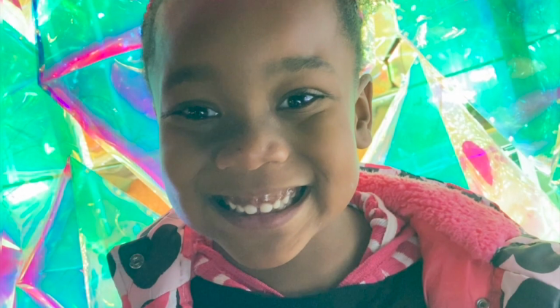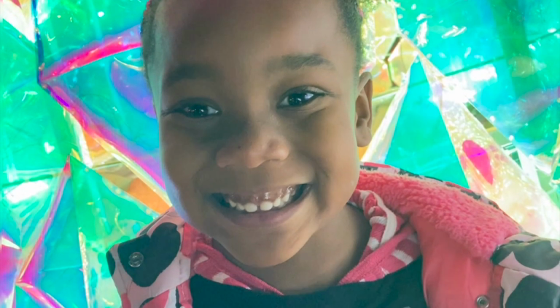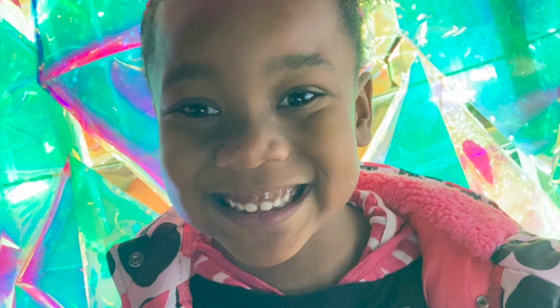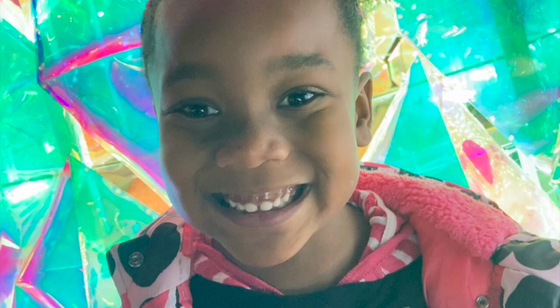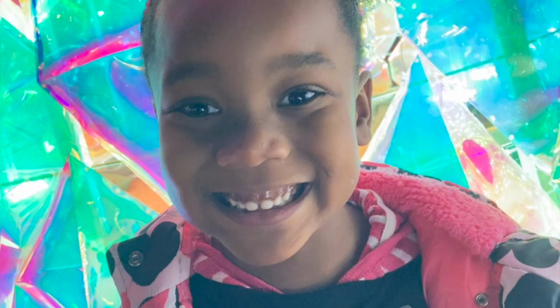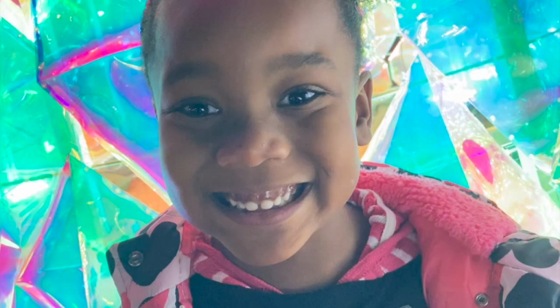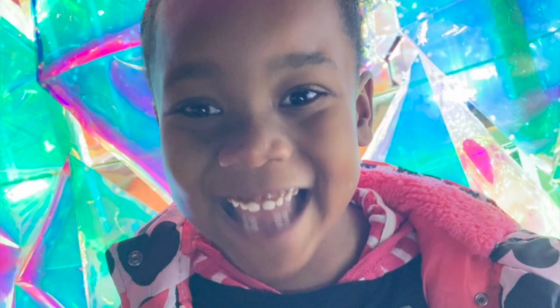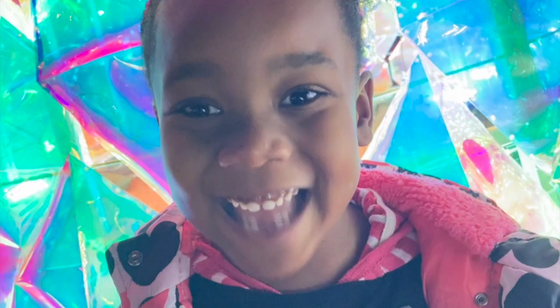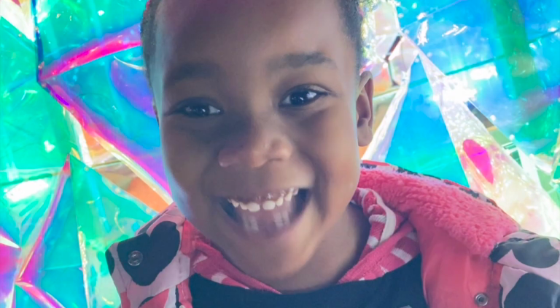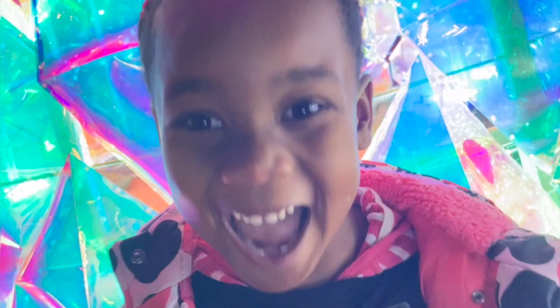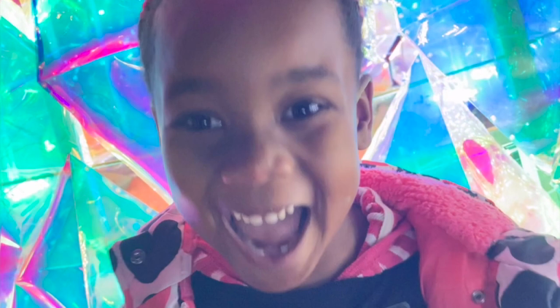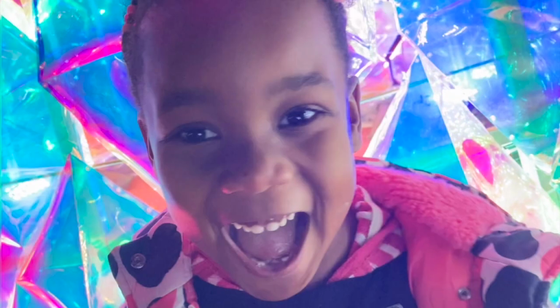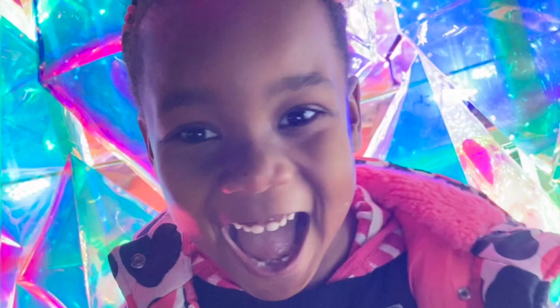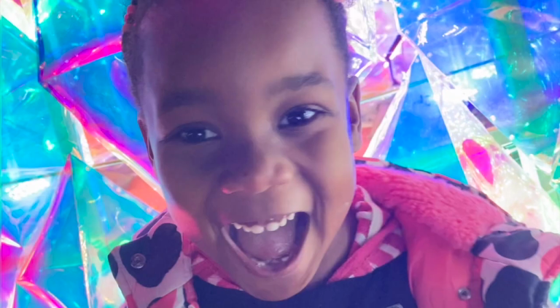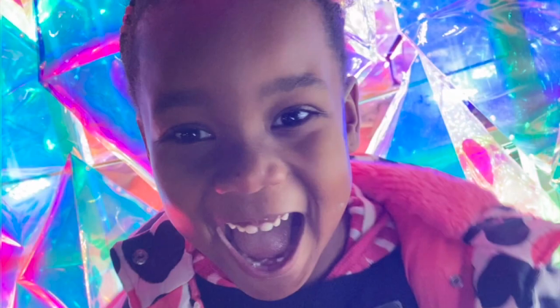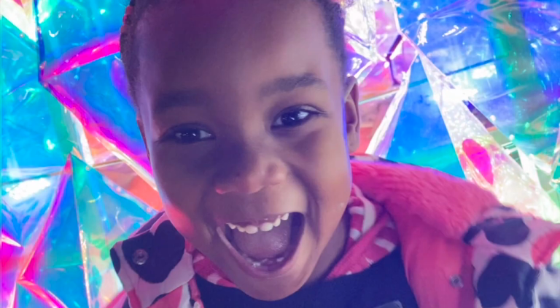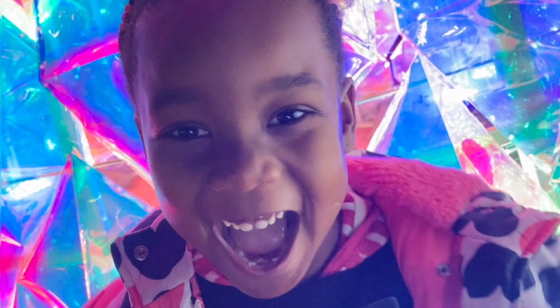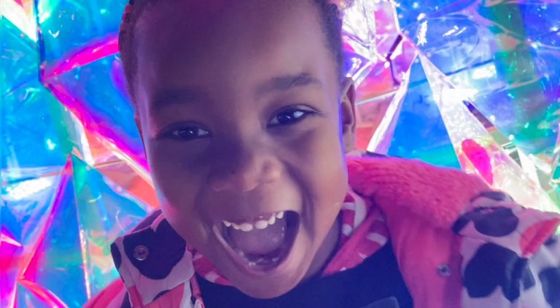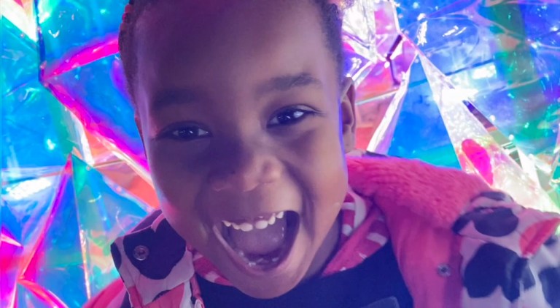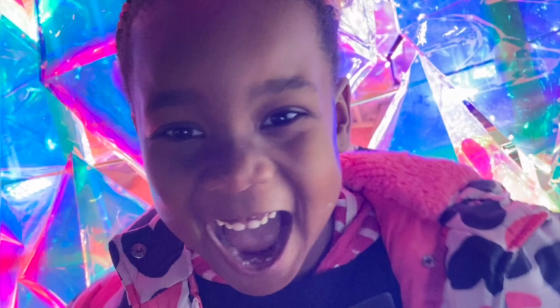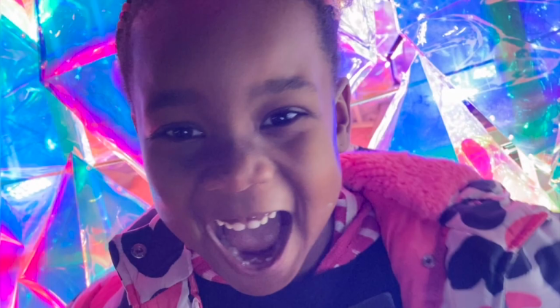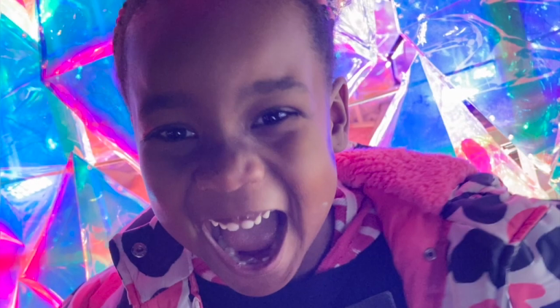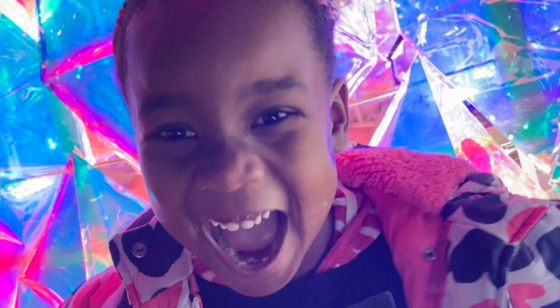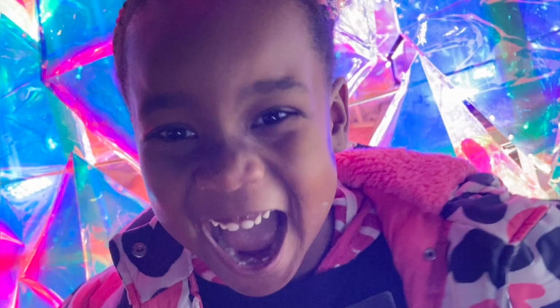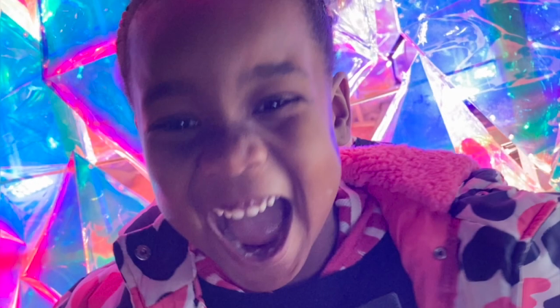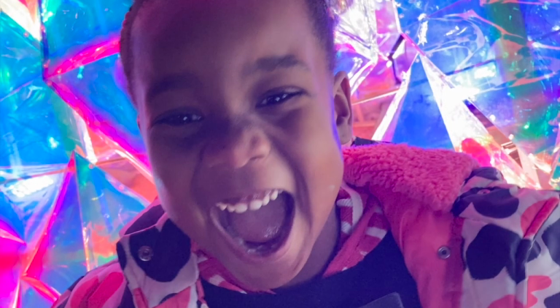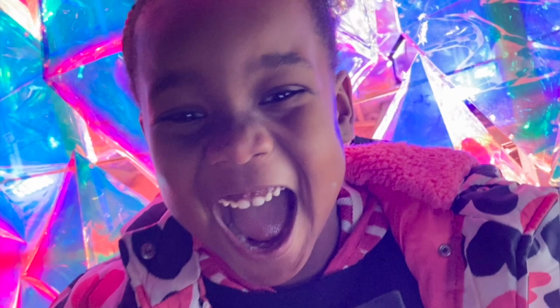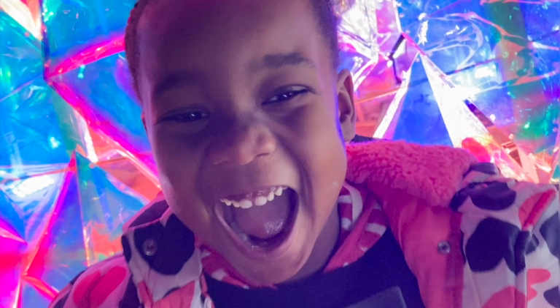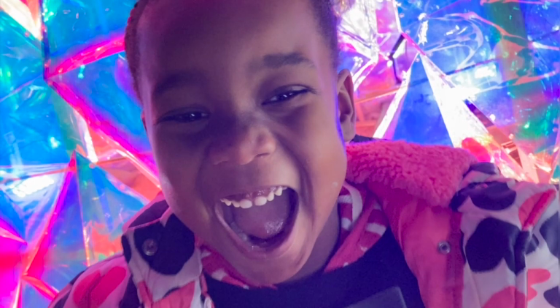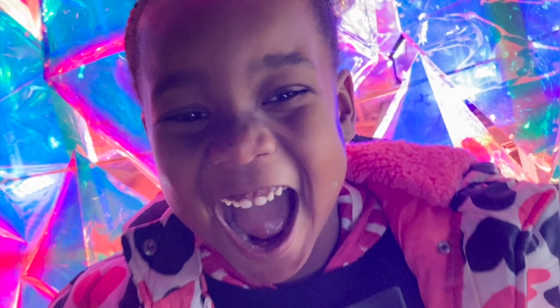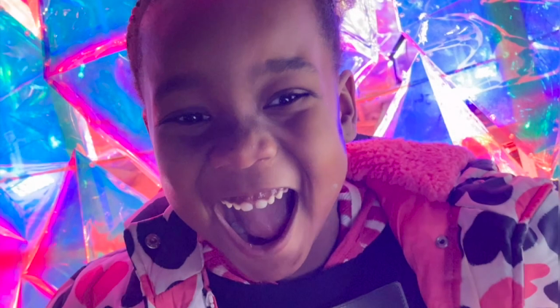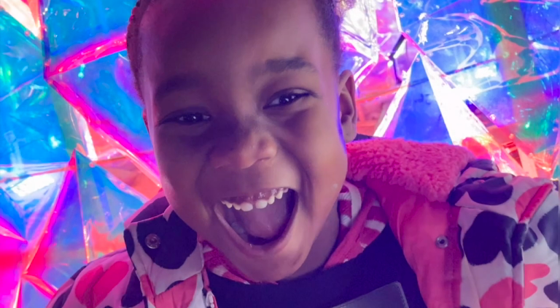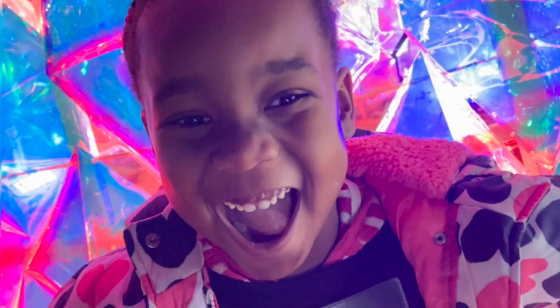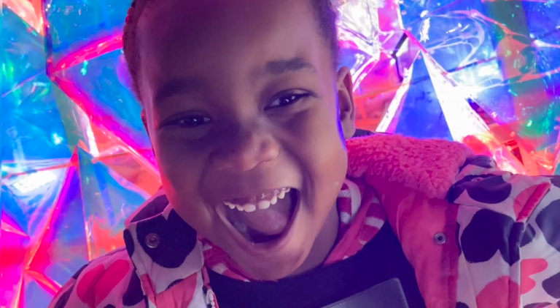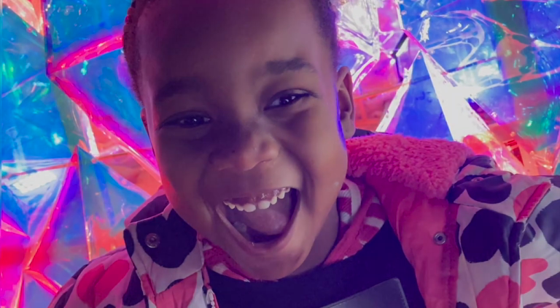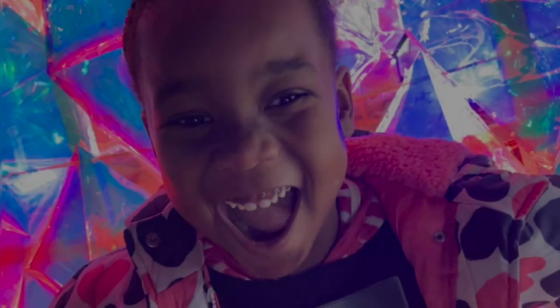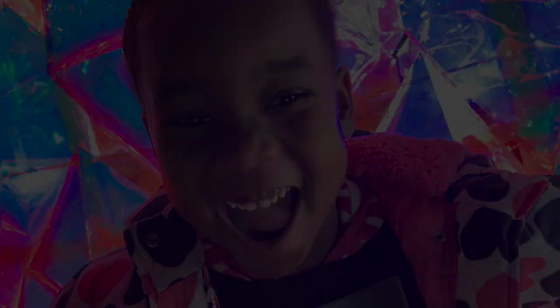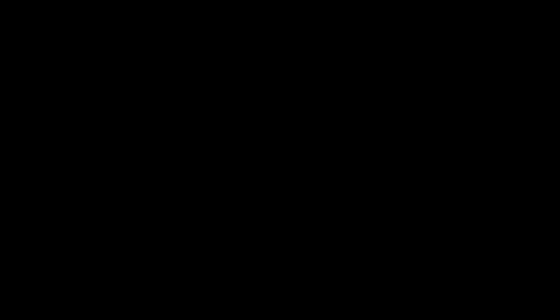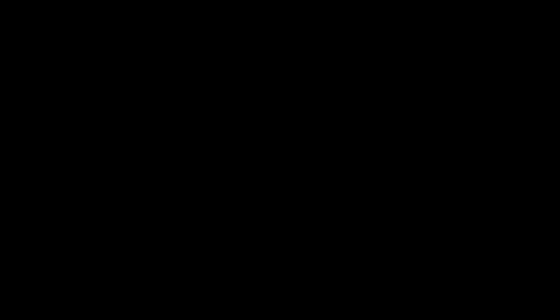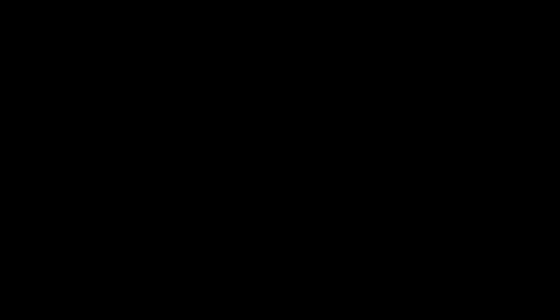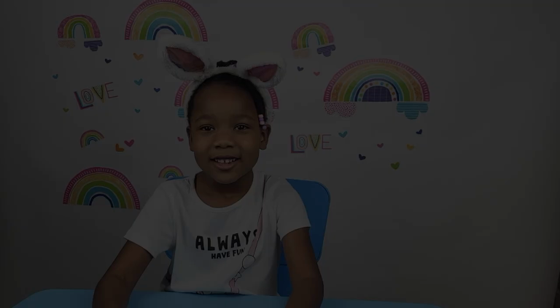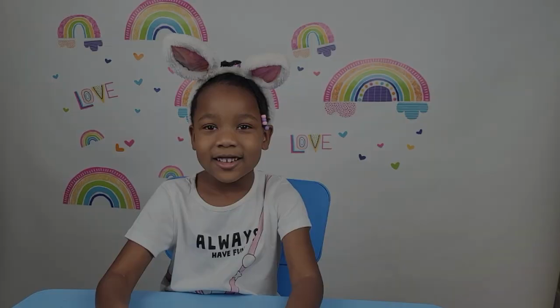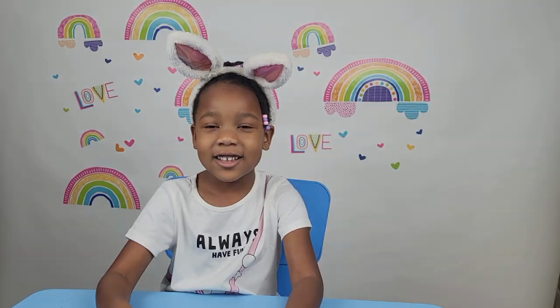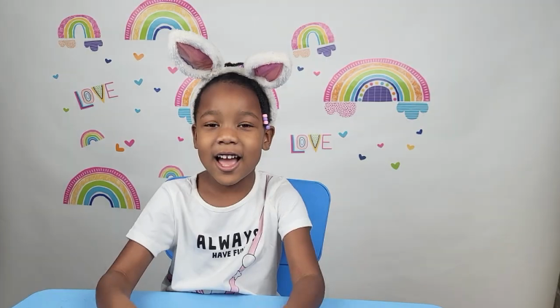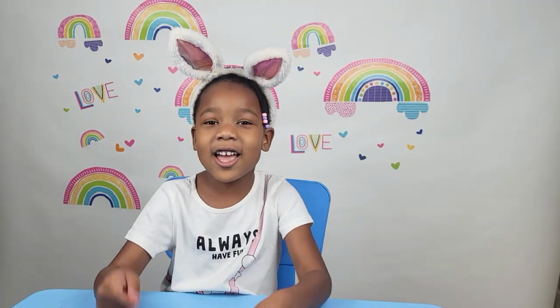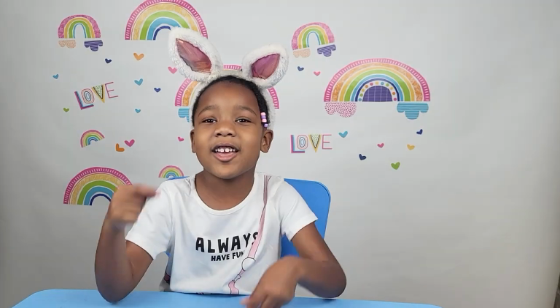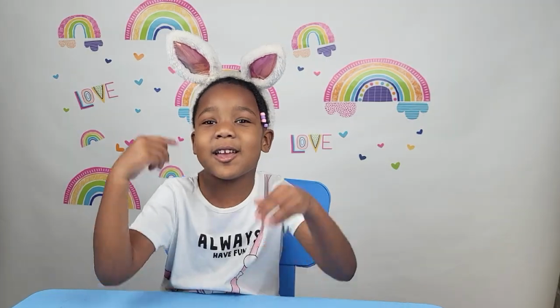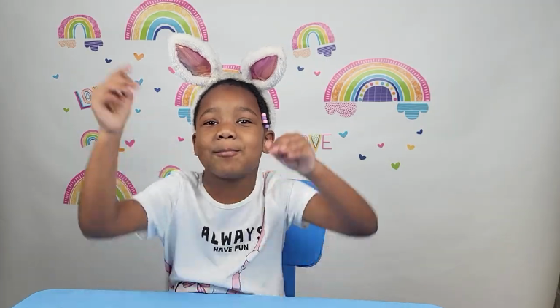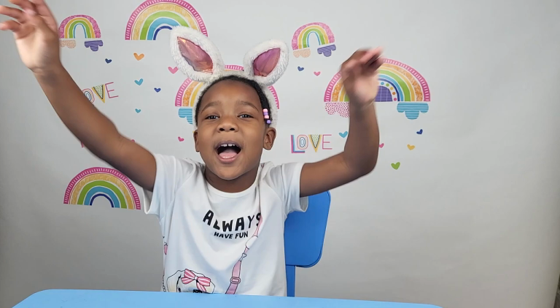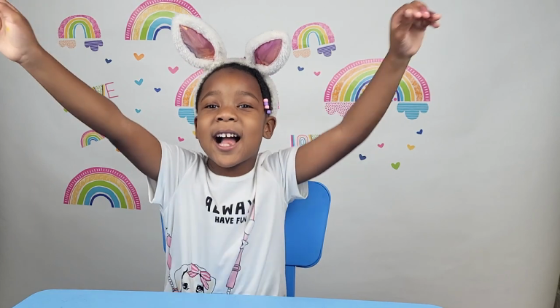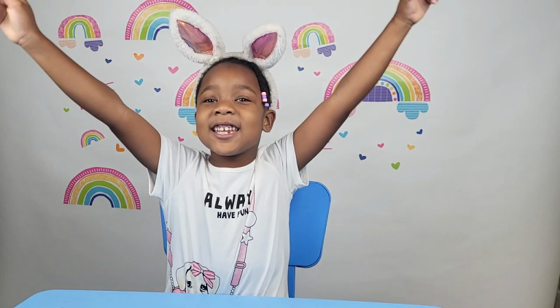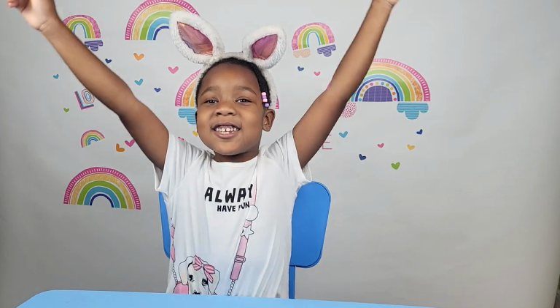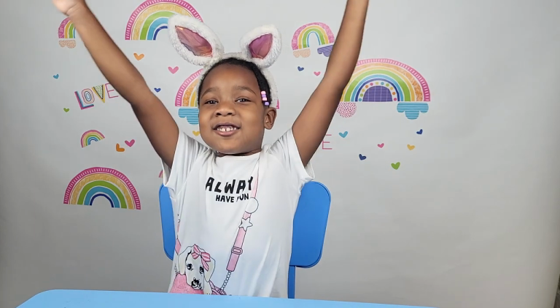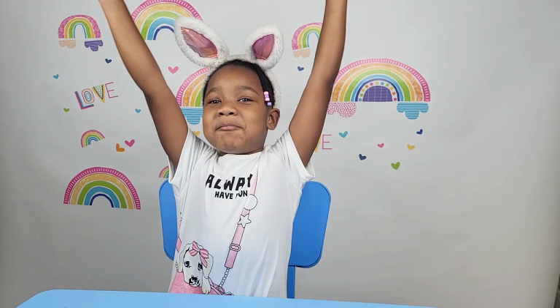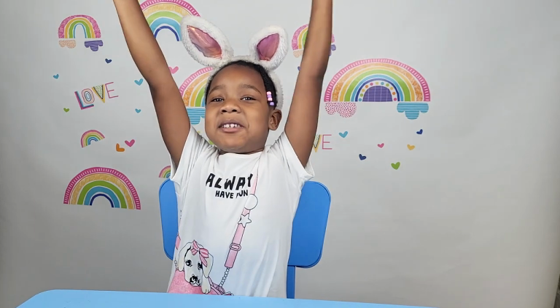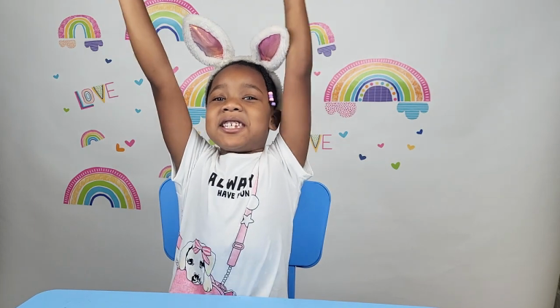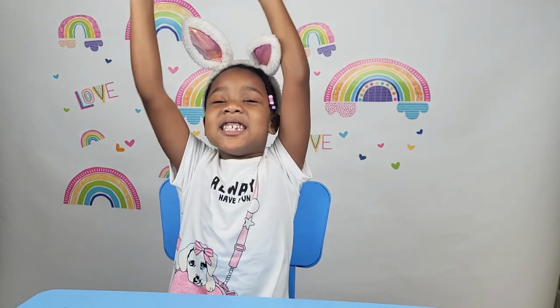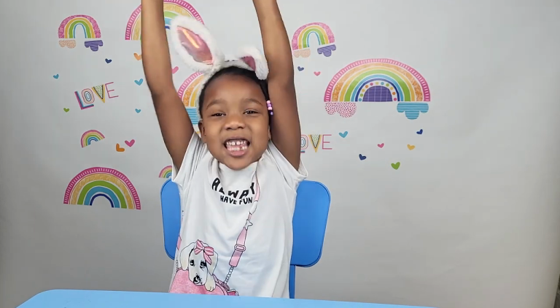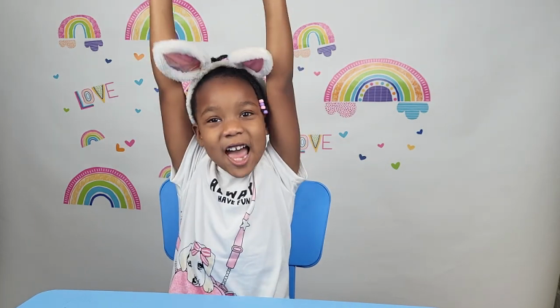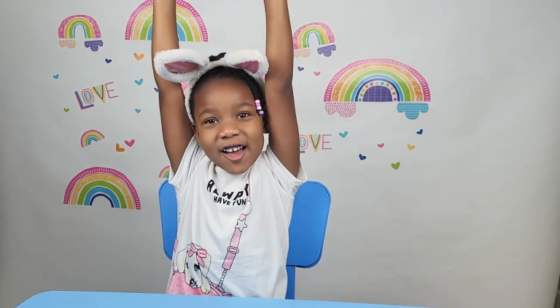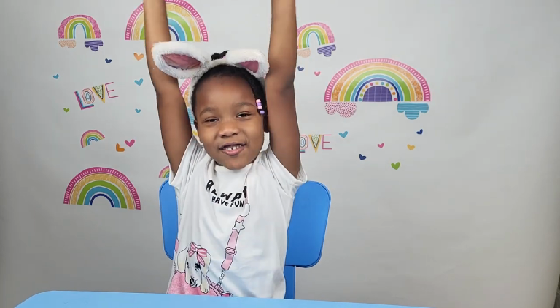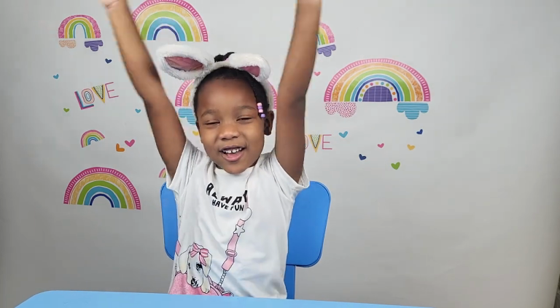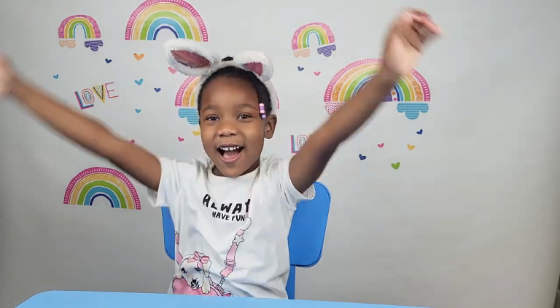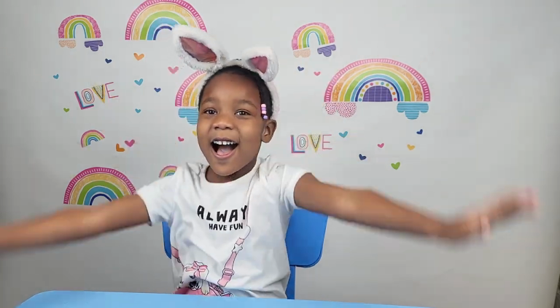This episode of Star Wars is called Bunnies! Hi everybody, it's Star Wars!